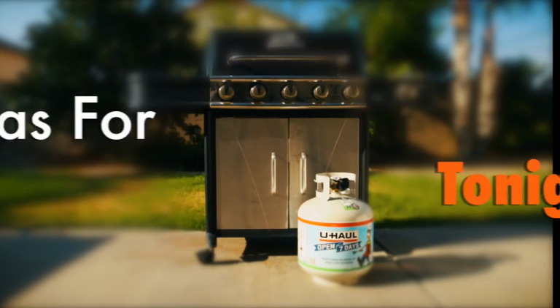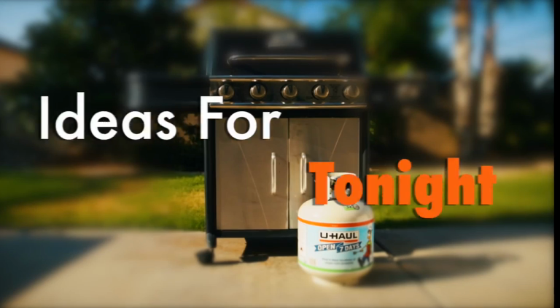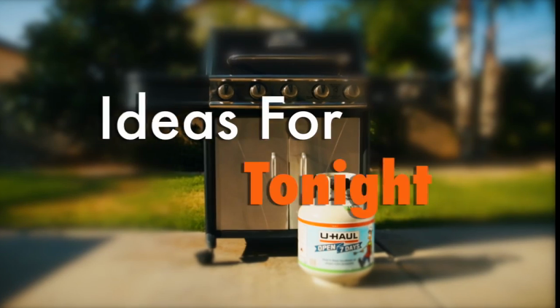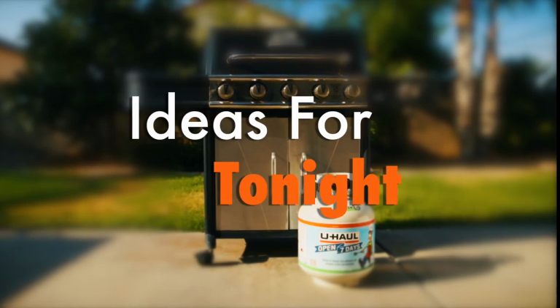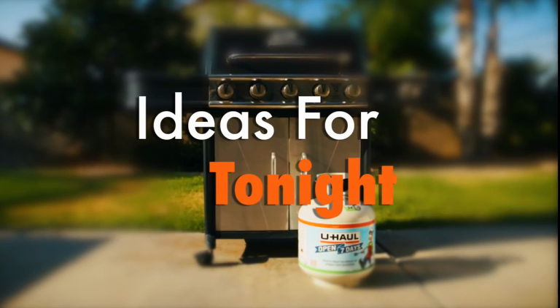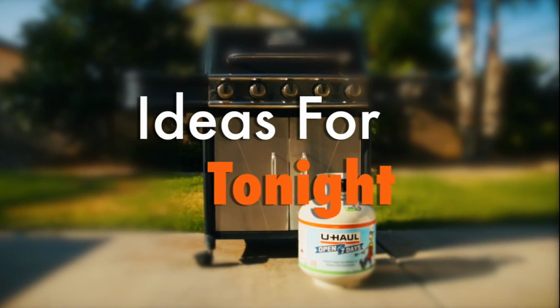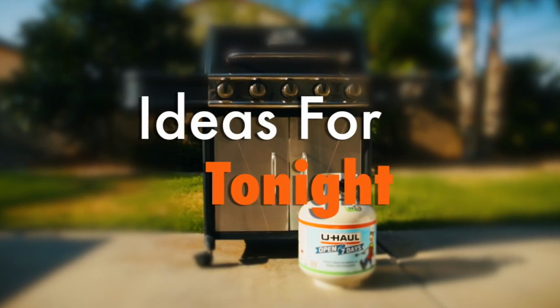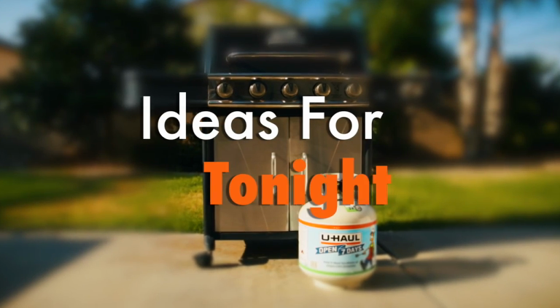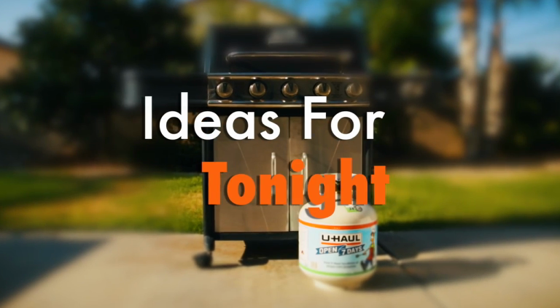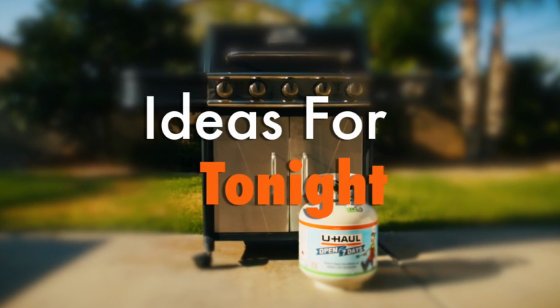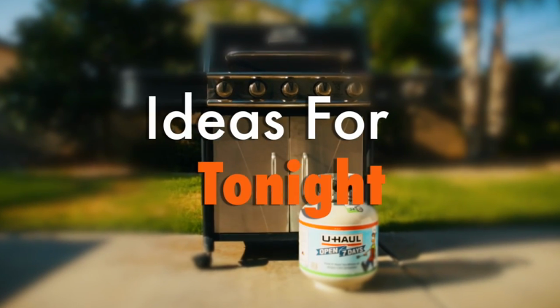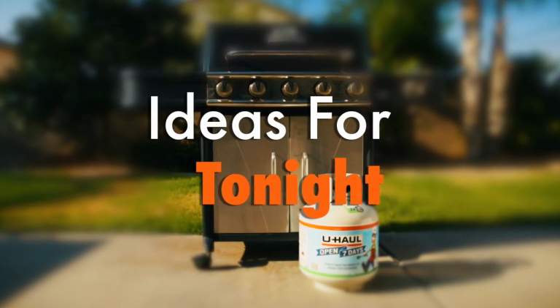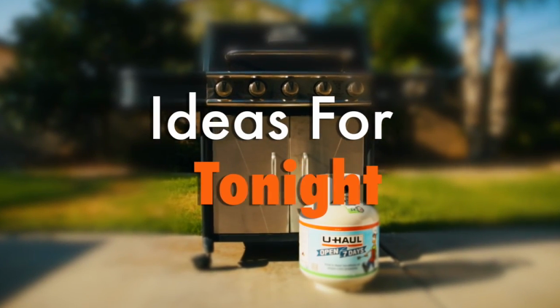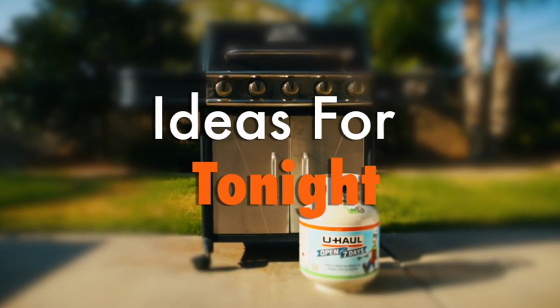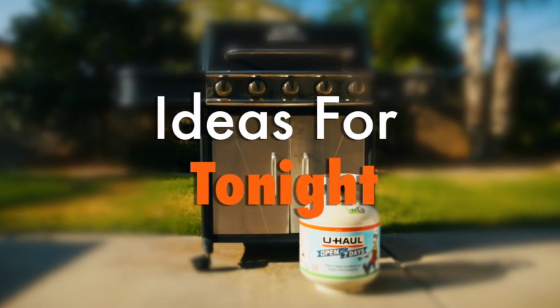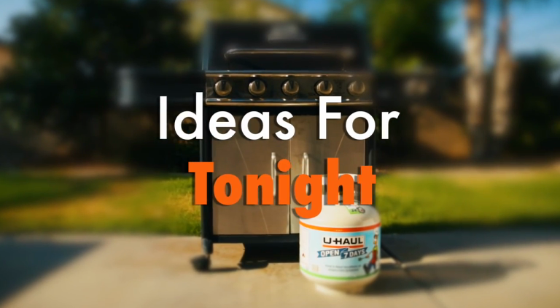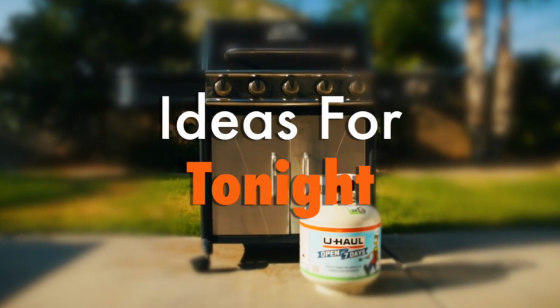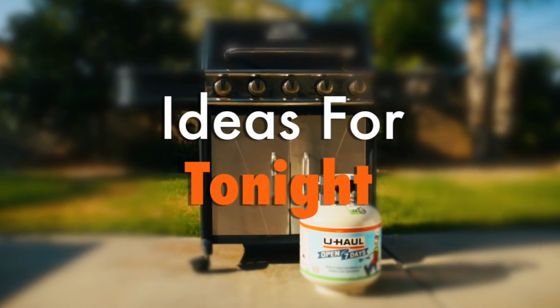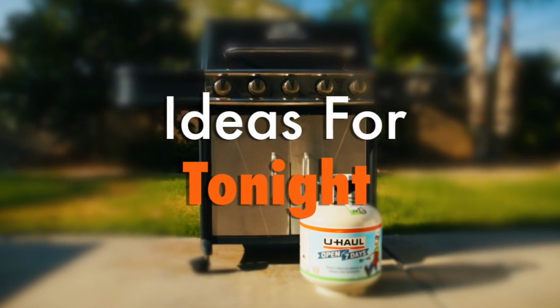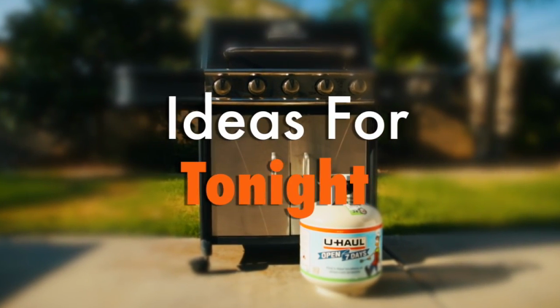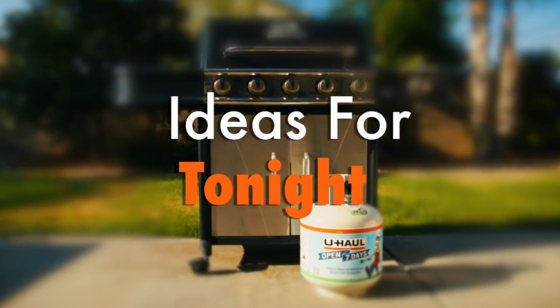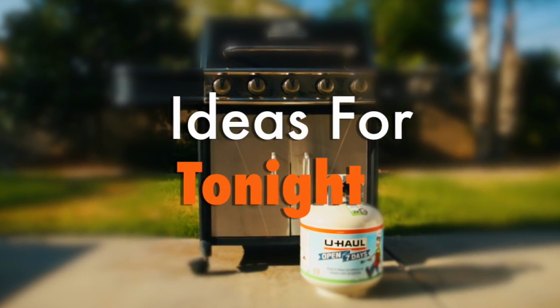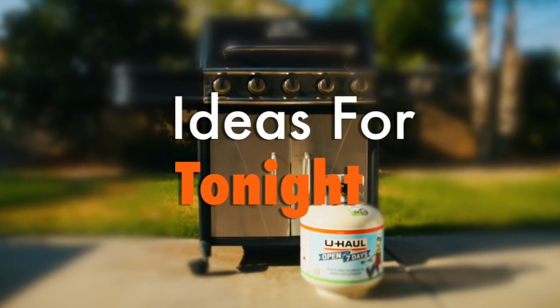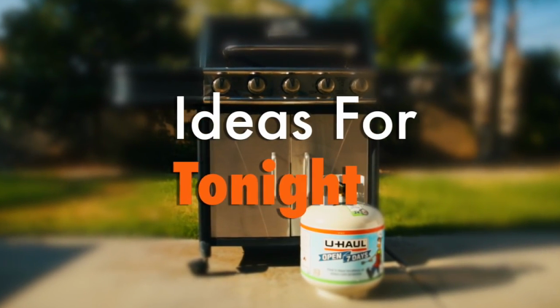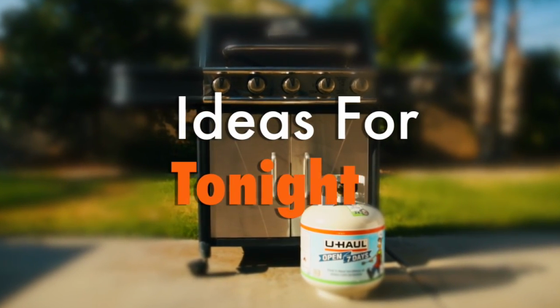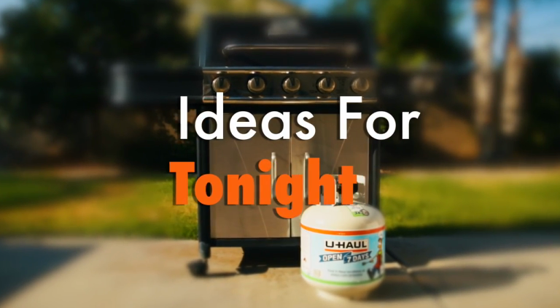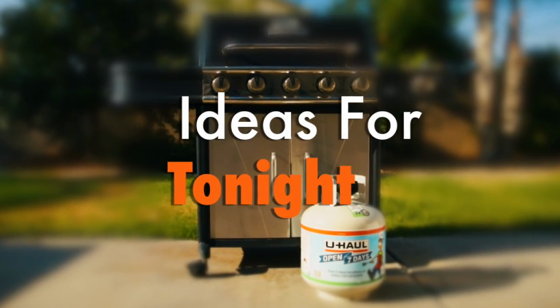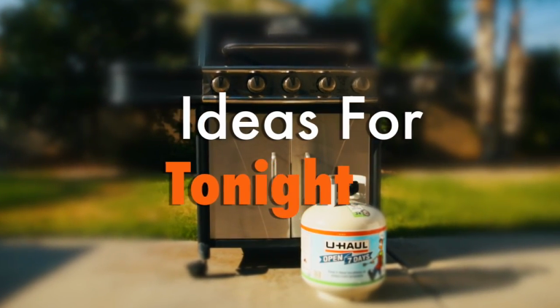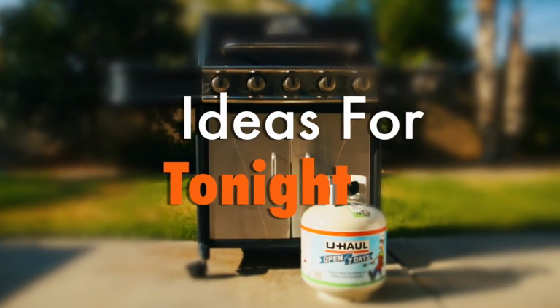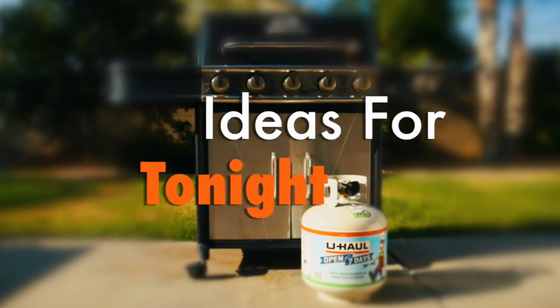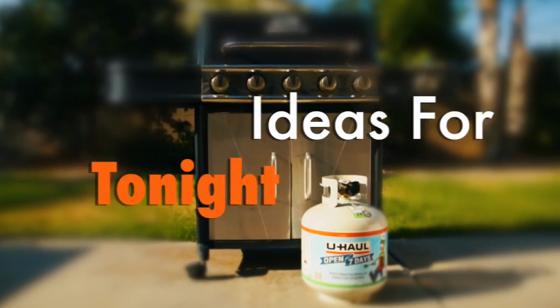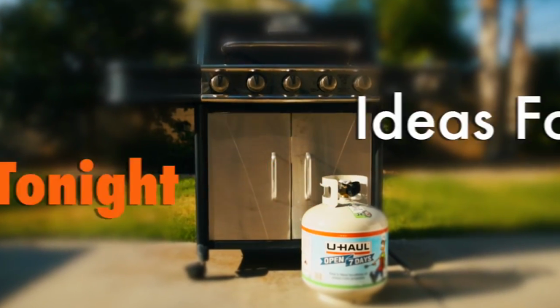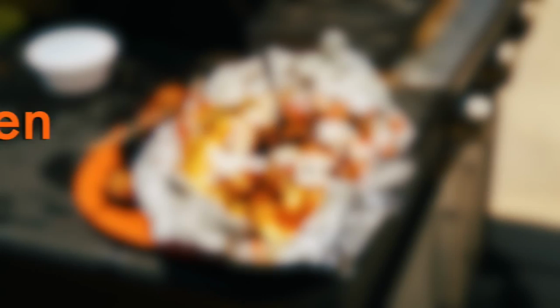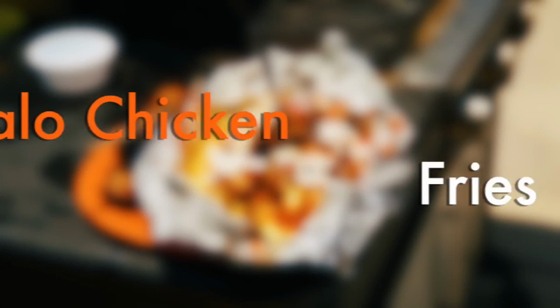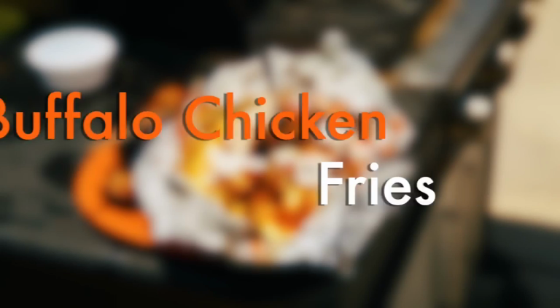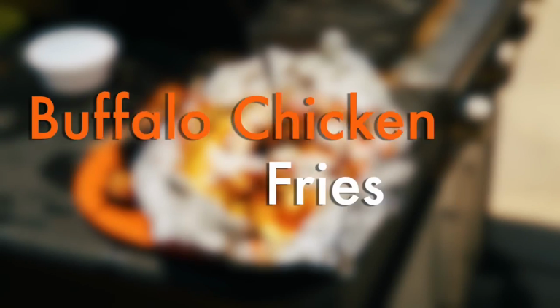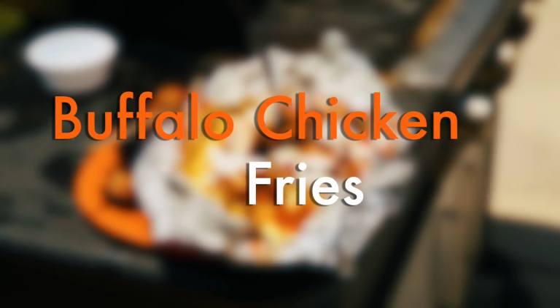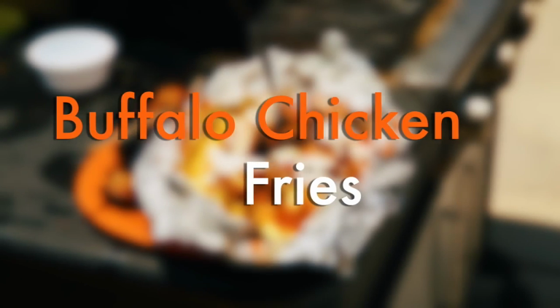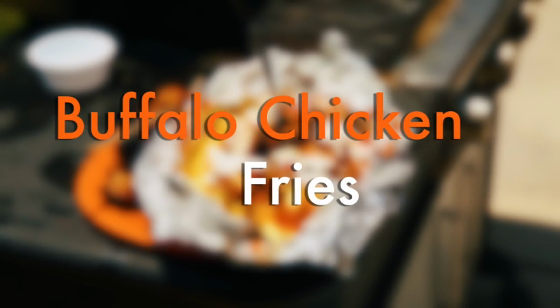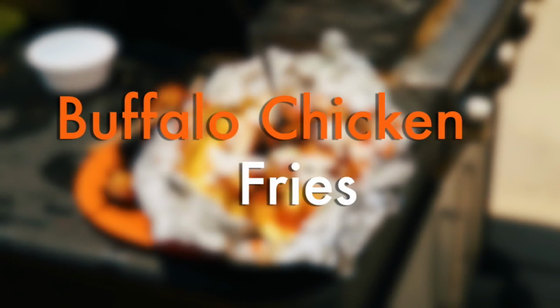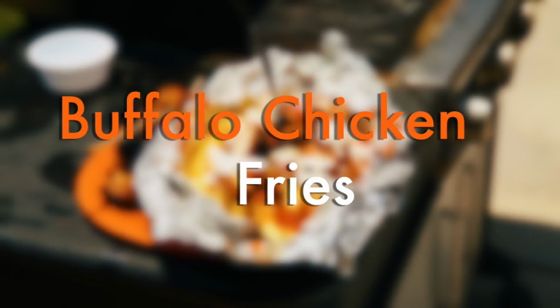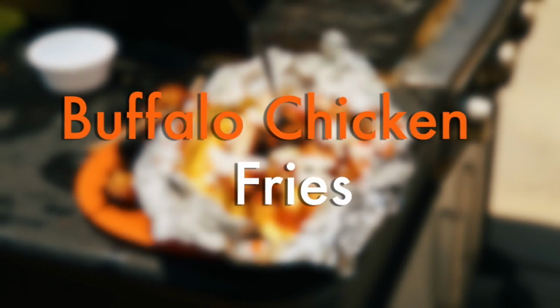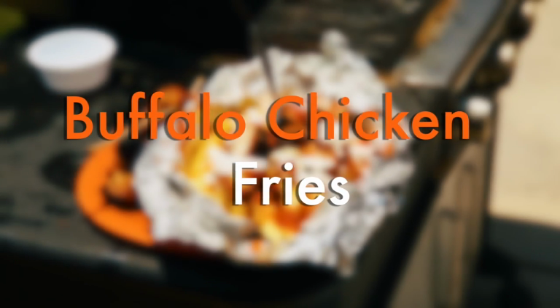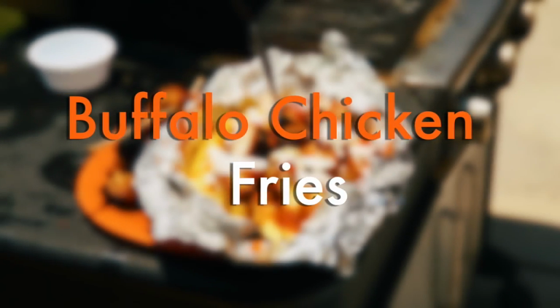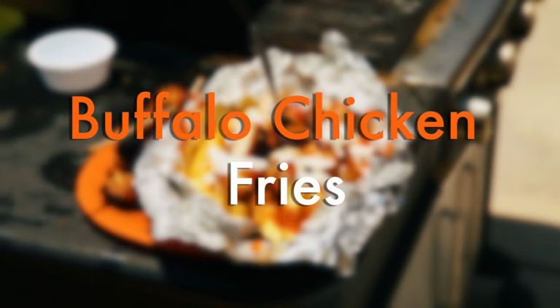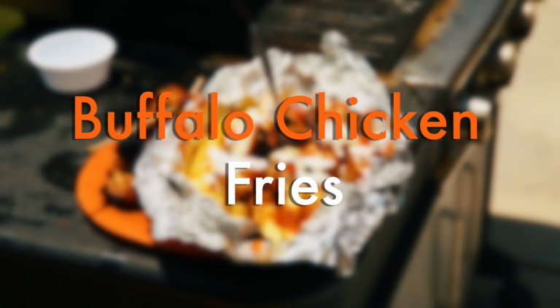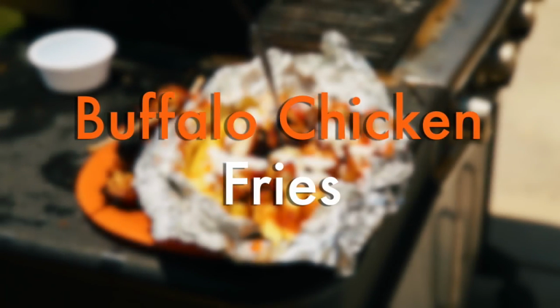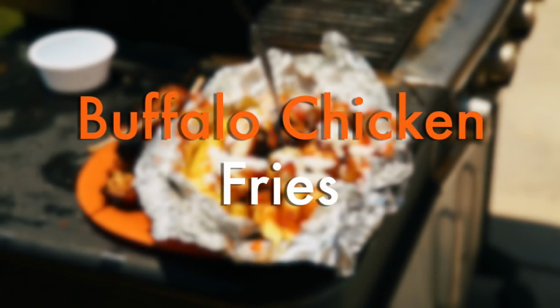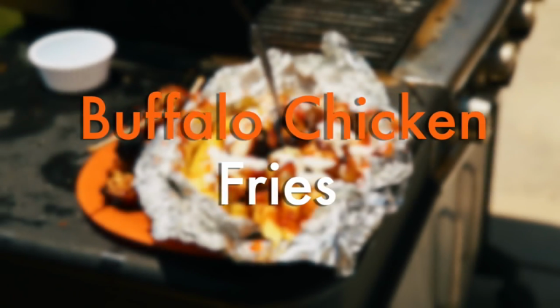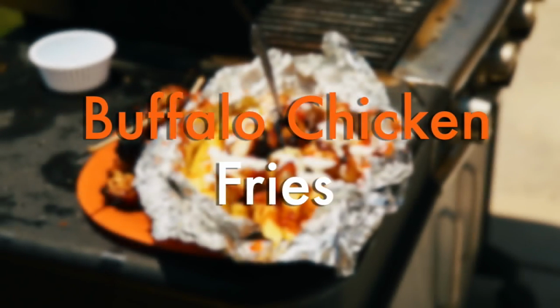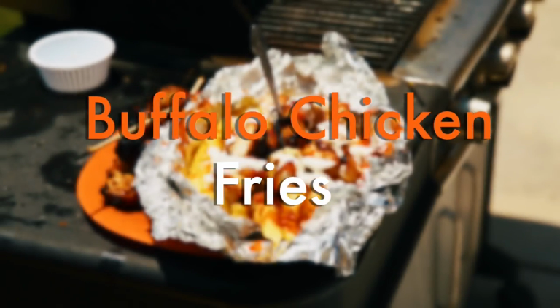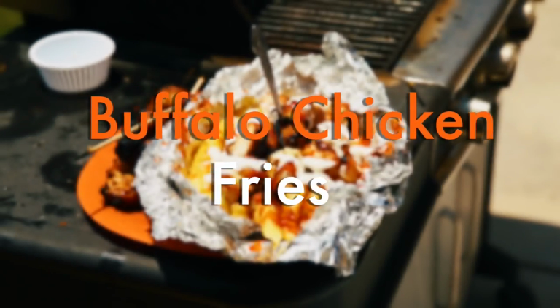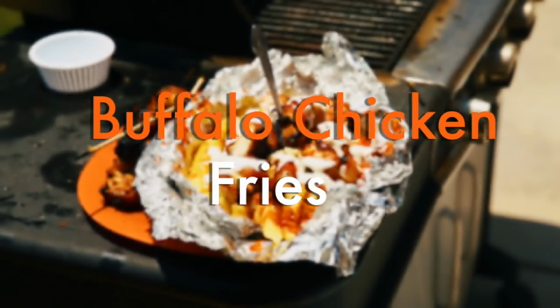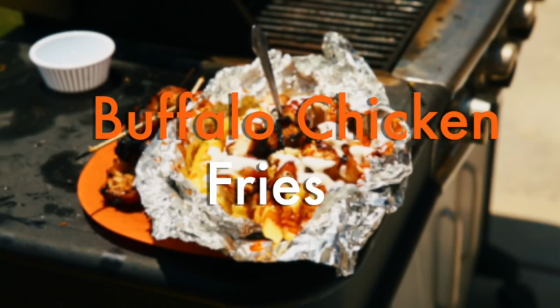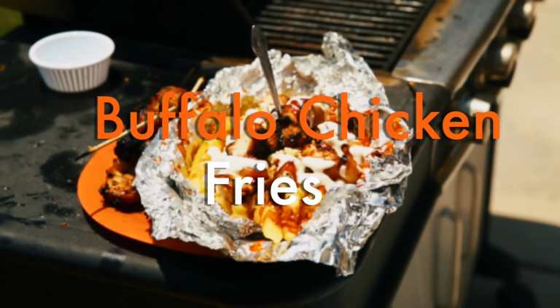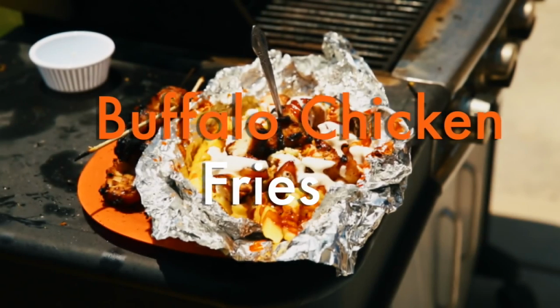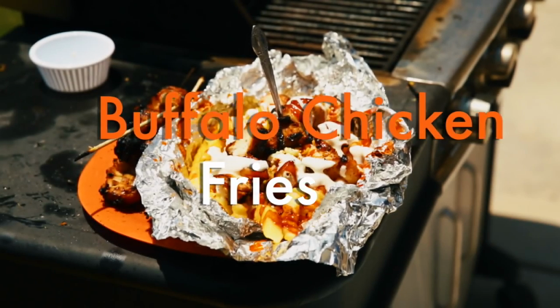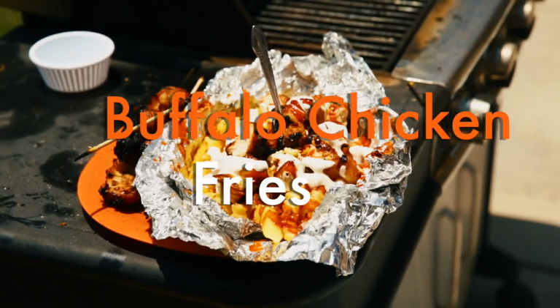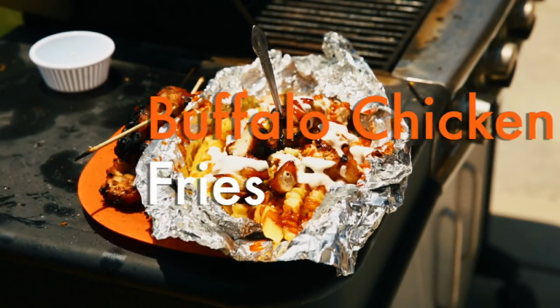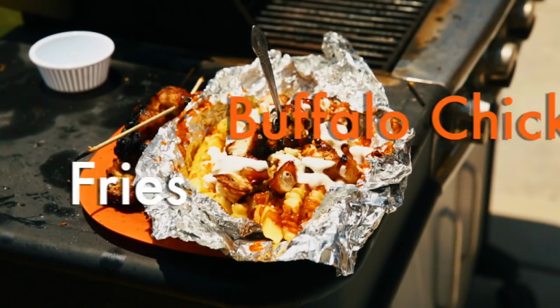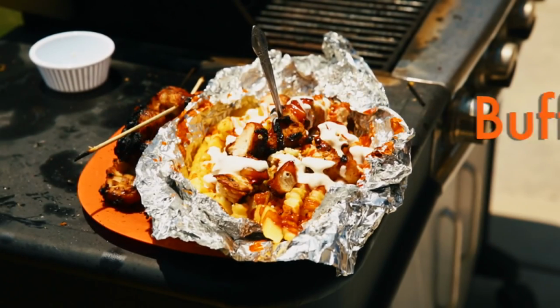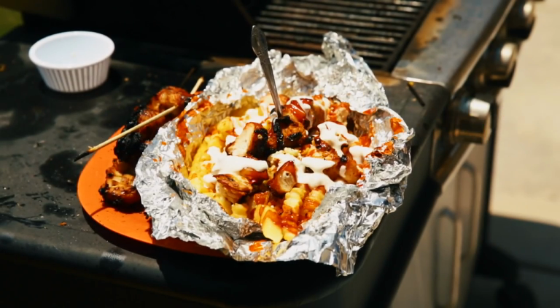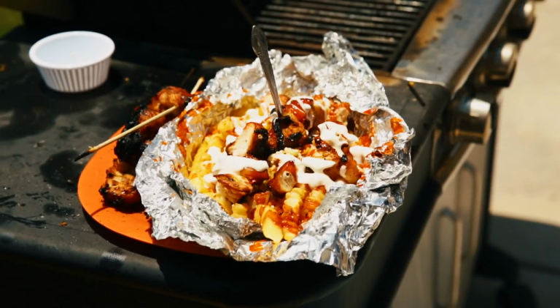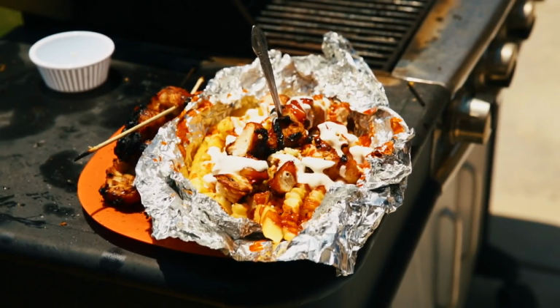Ideas for tonight. Today I'm going to show you how to make grilled buffalo chicken fries as an appetizer or meal on the grill.